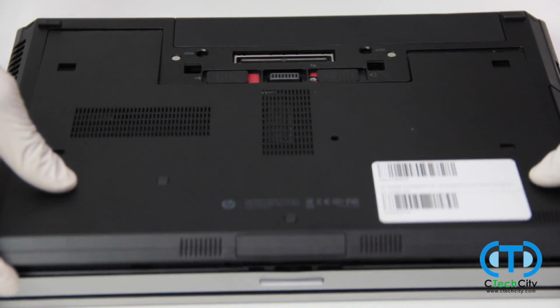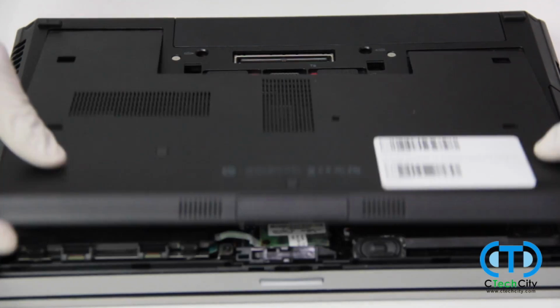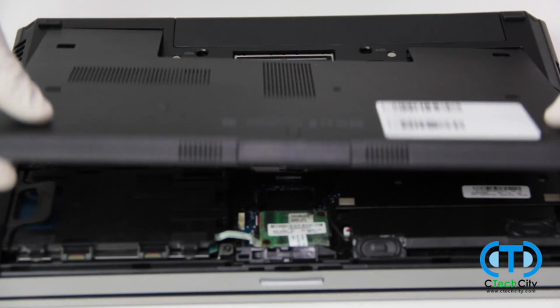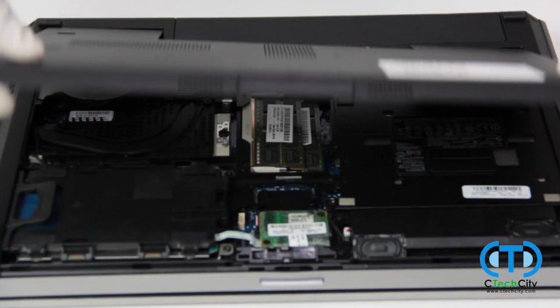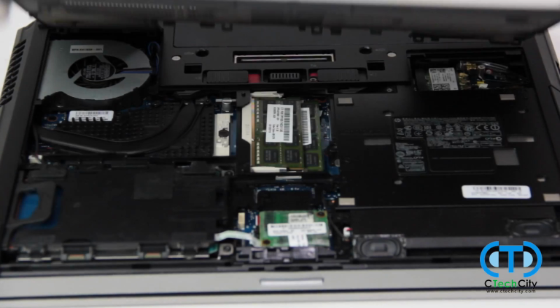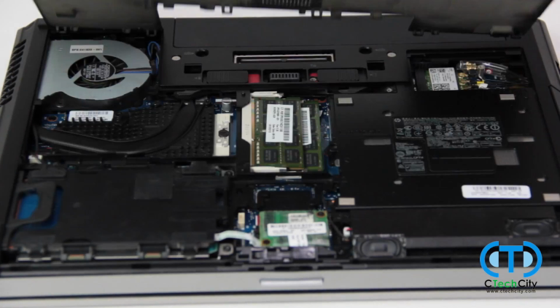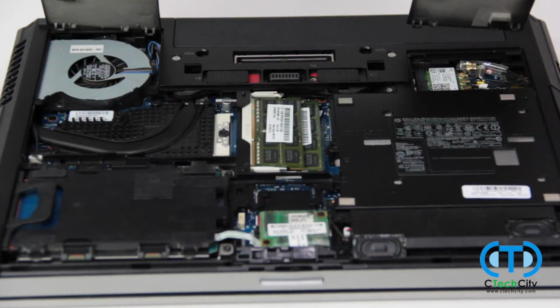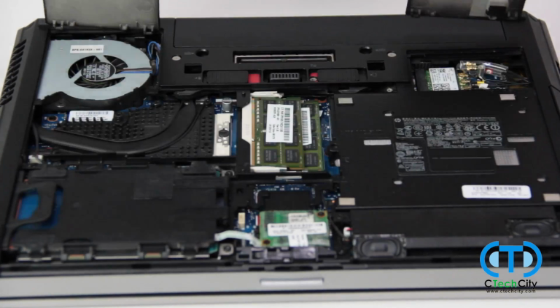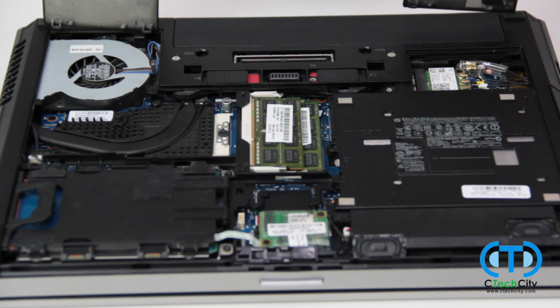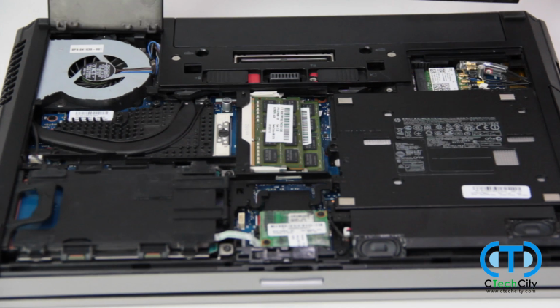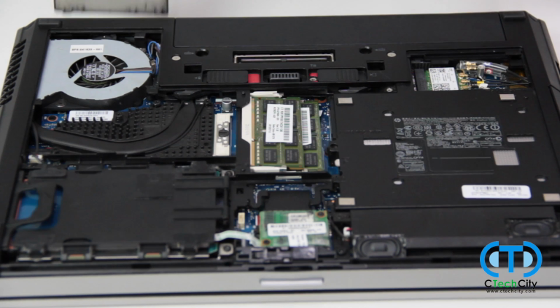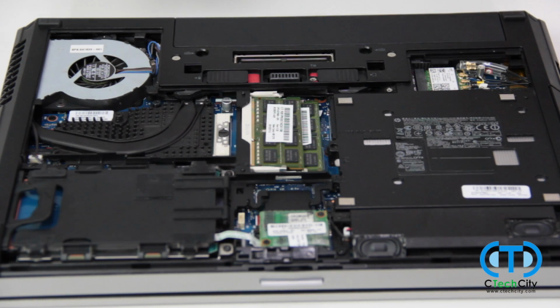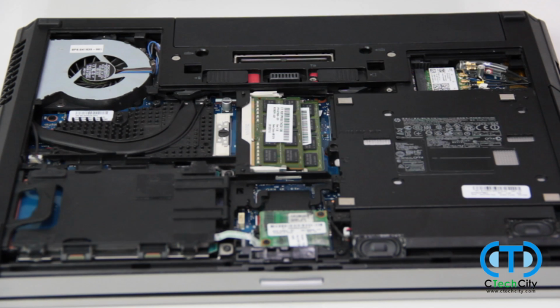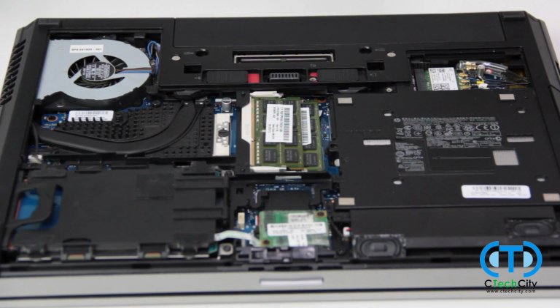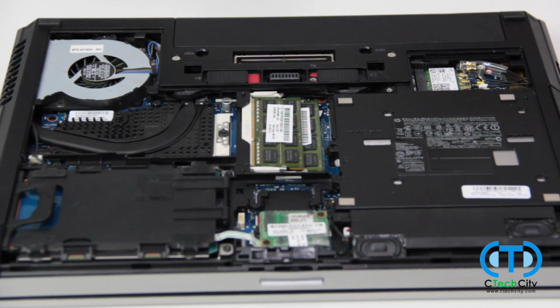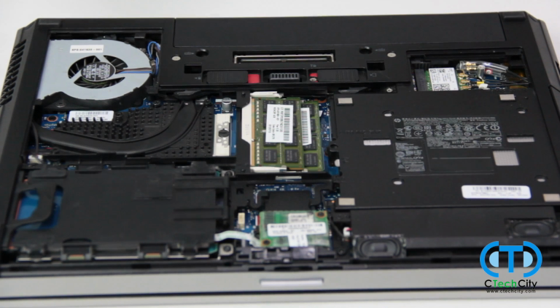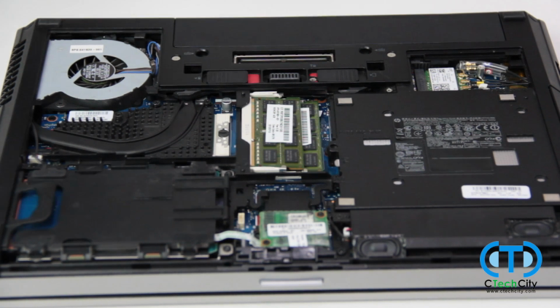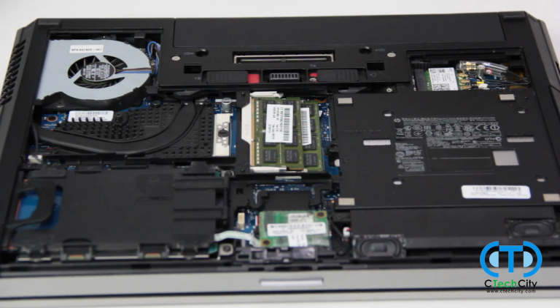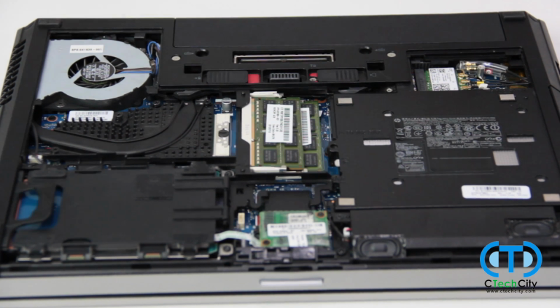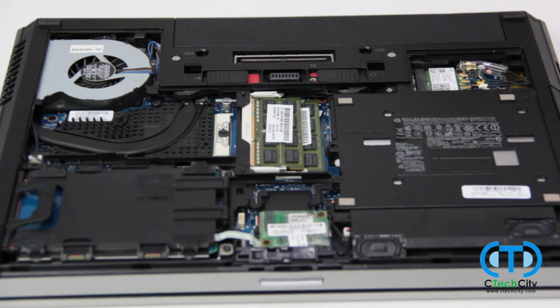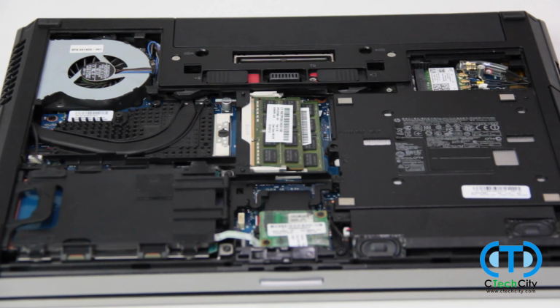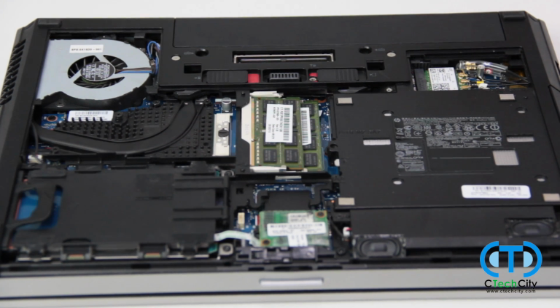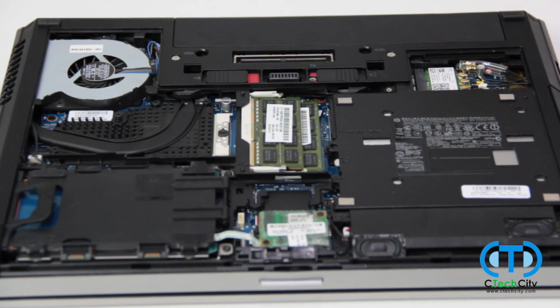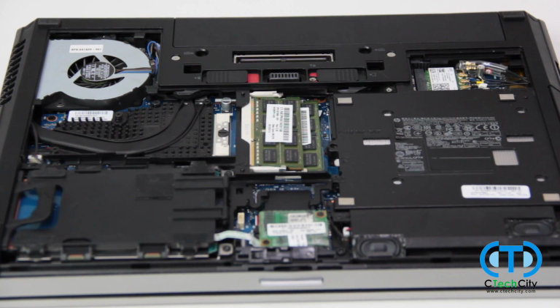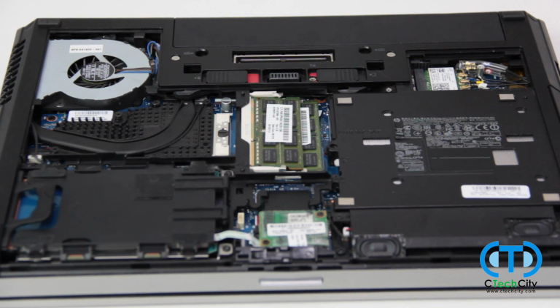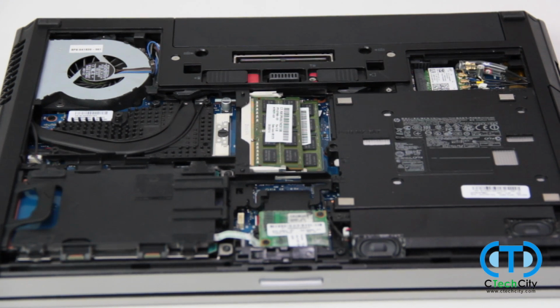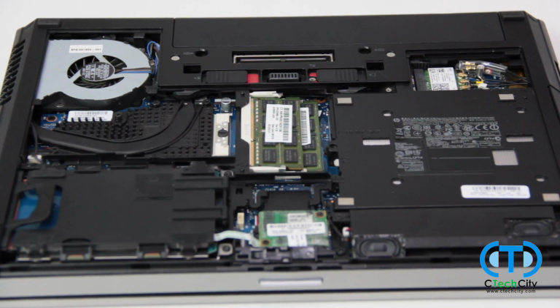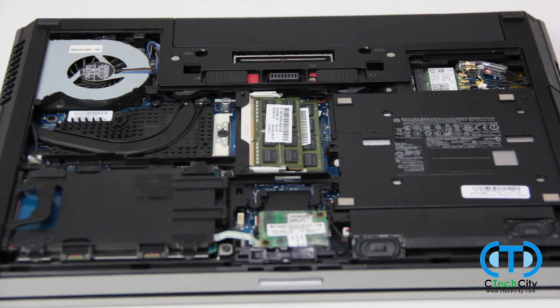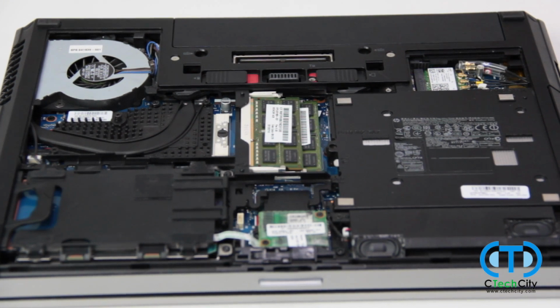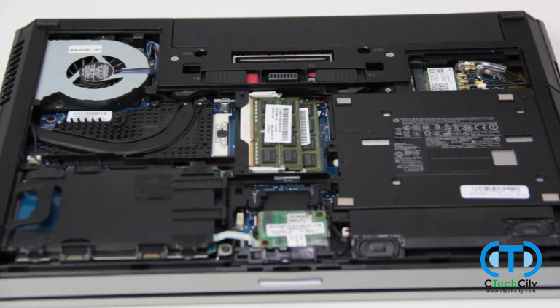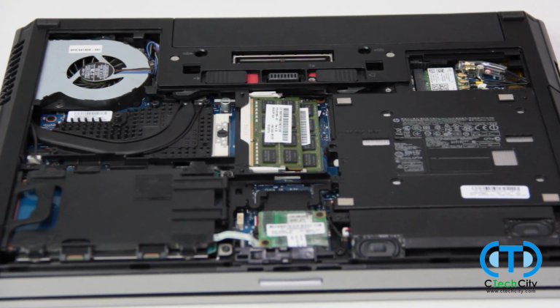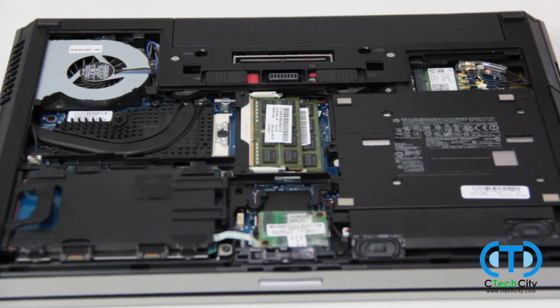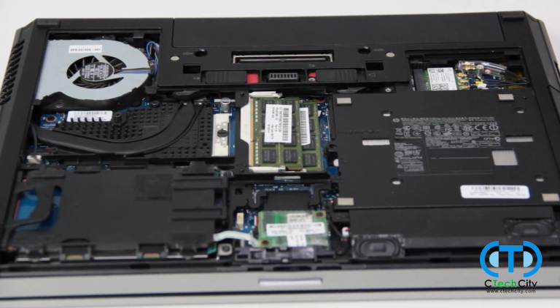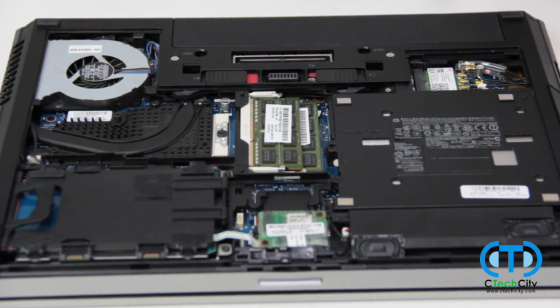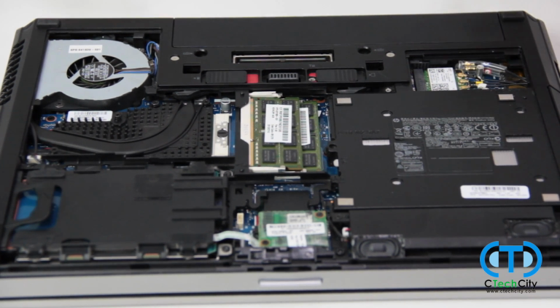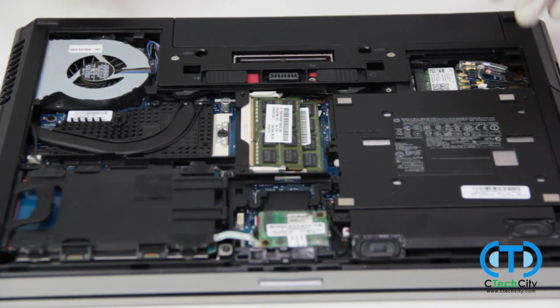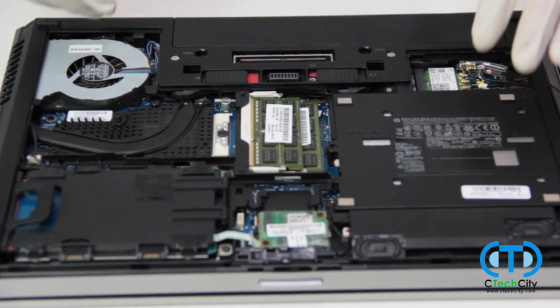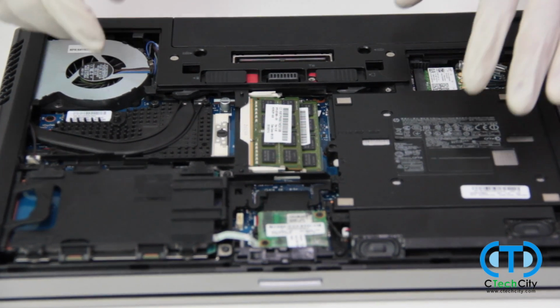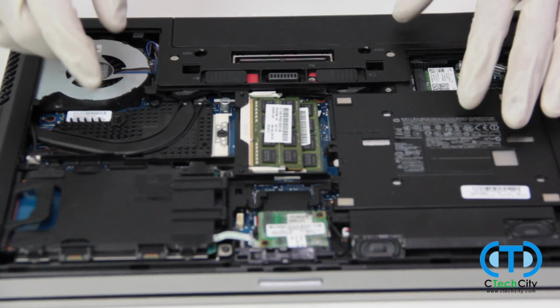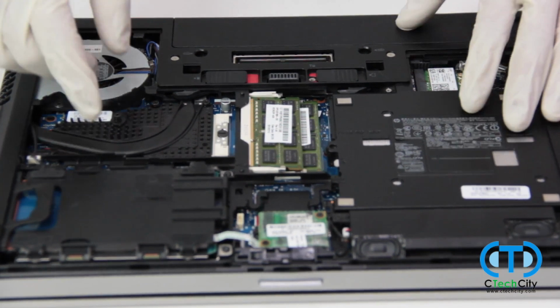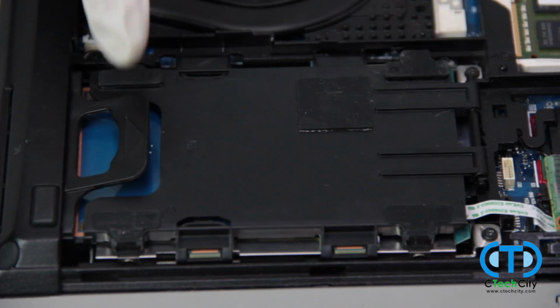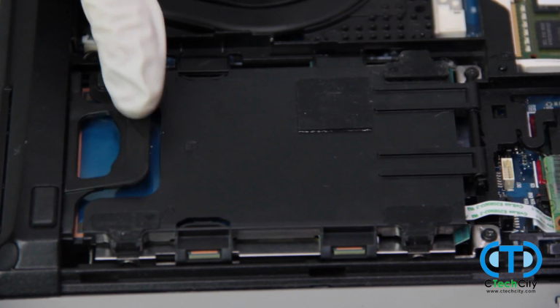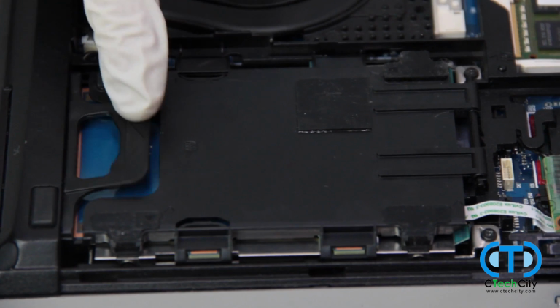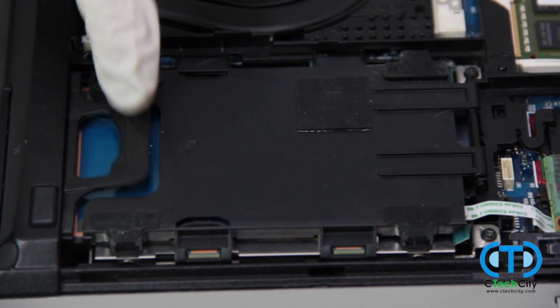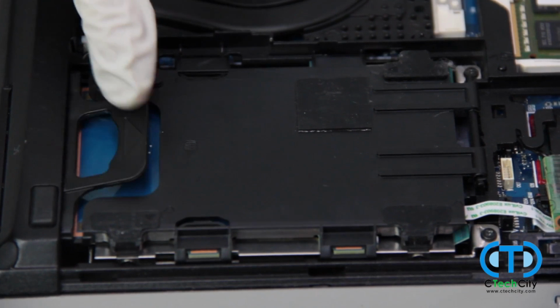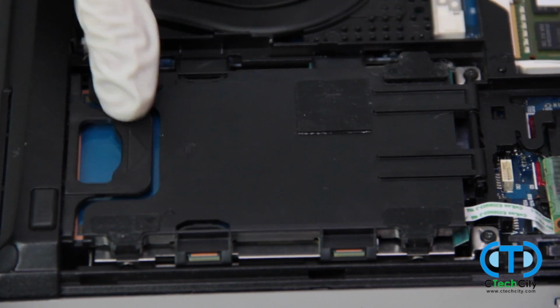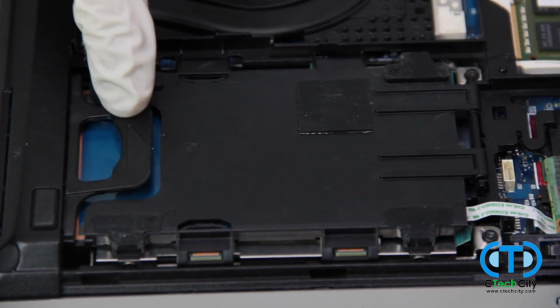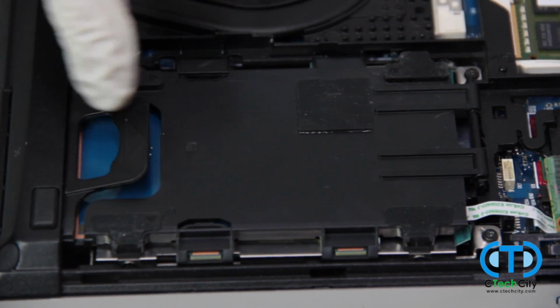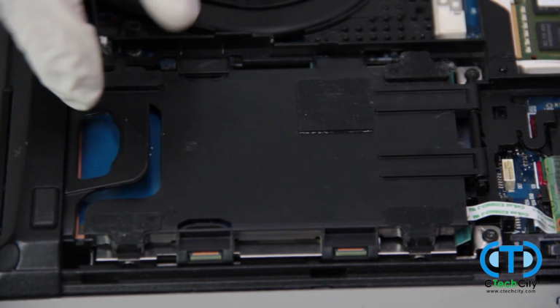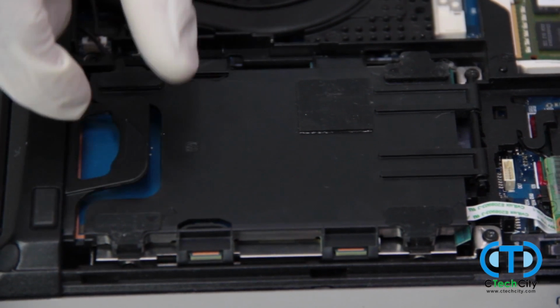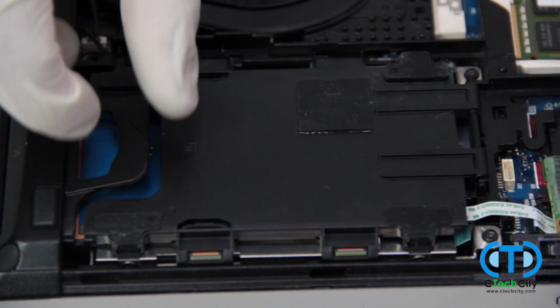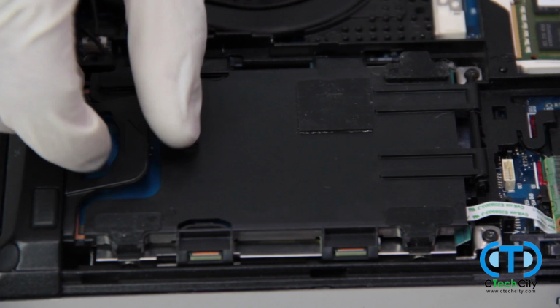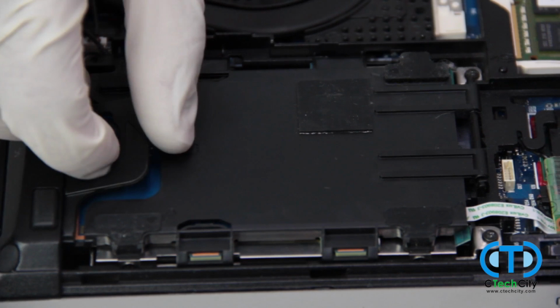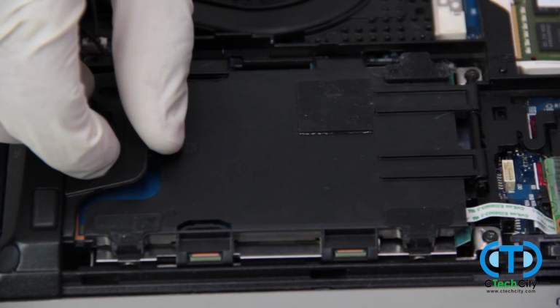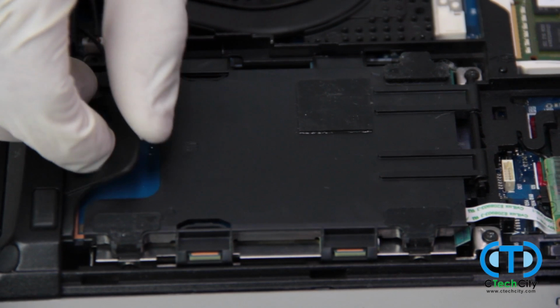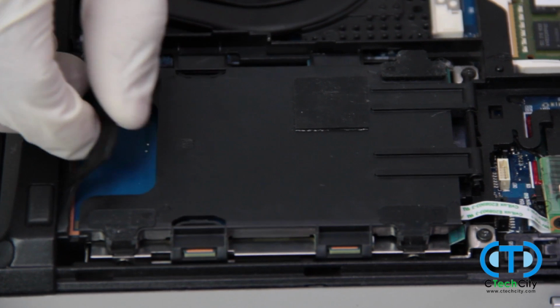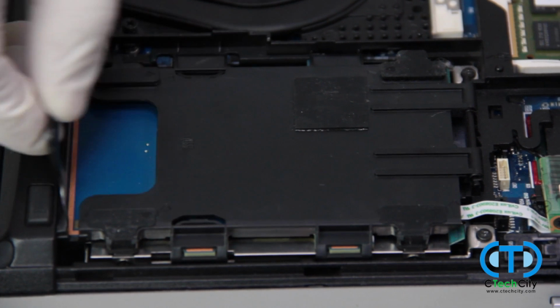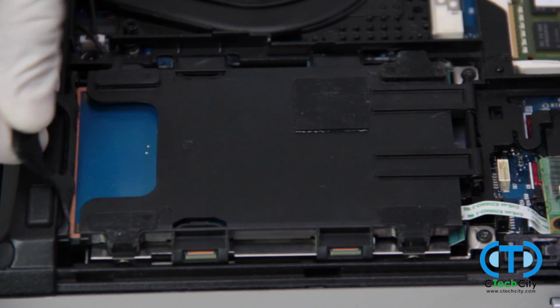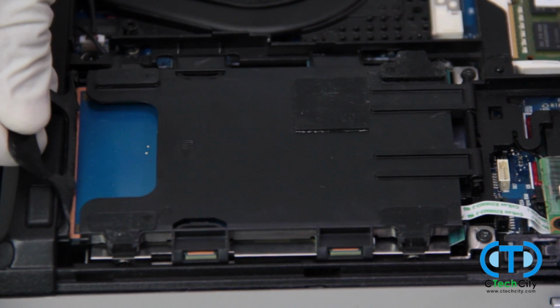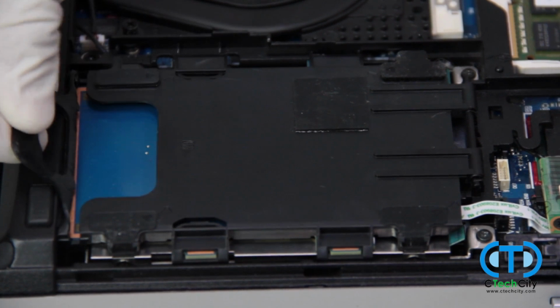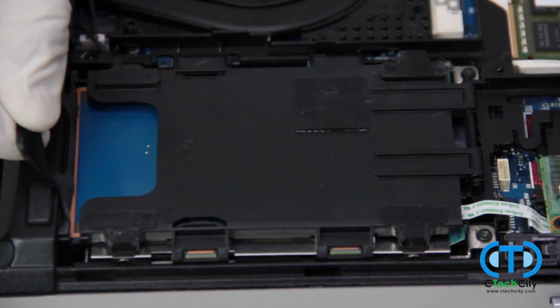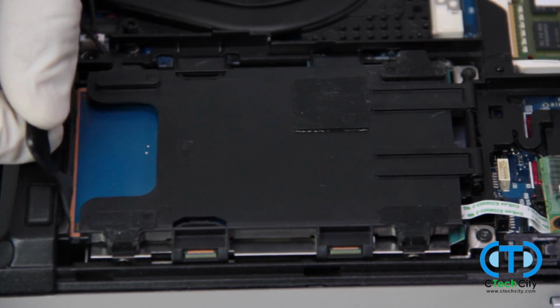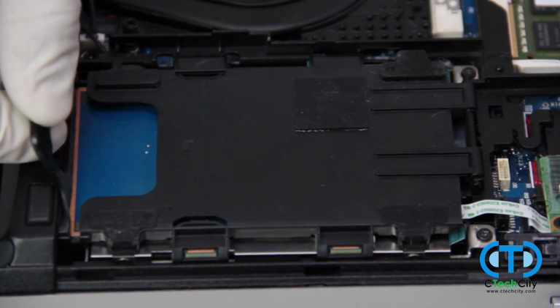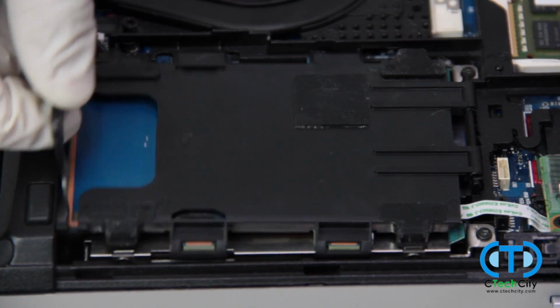The hard drive is located at the bottom left corner, with a hard plastic panel covering that is easily removed by lifting the tab and pulling the cover up.